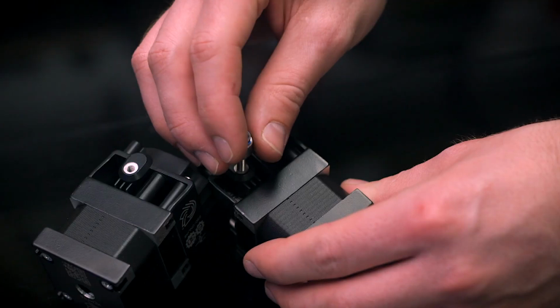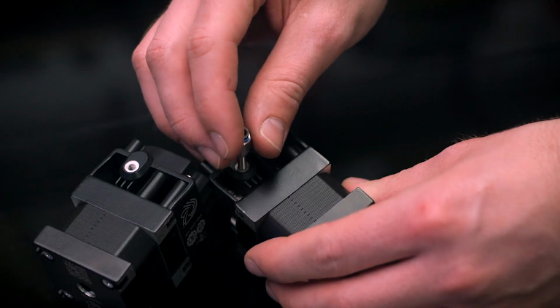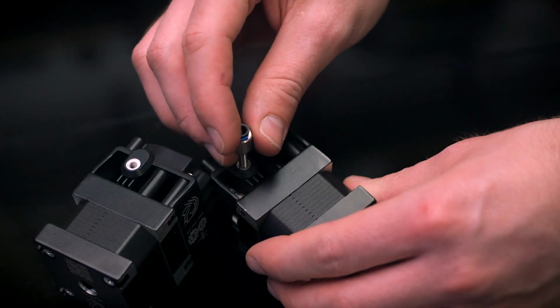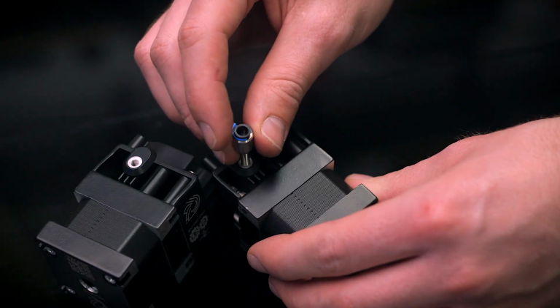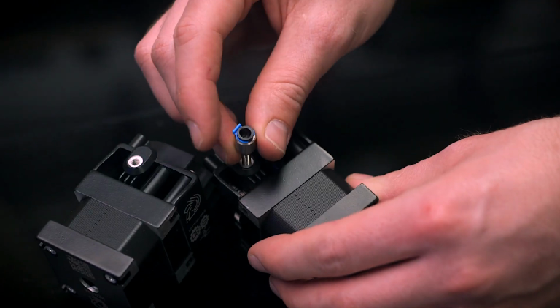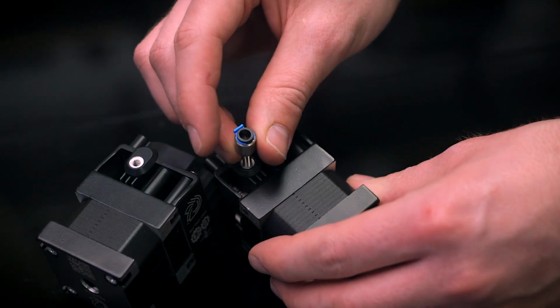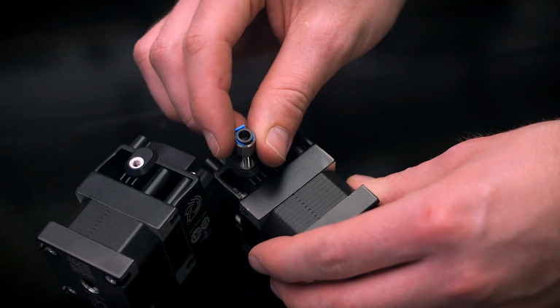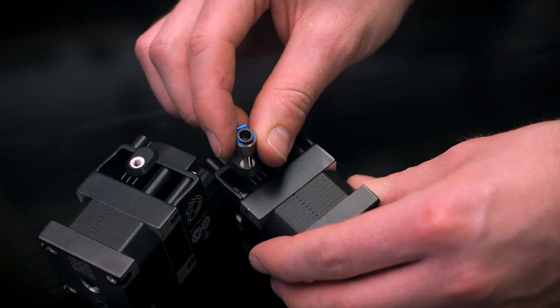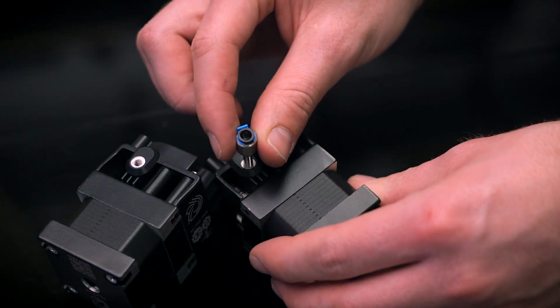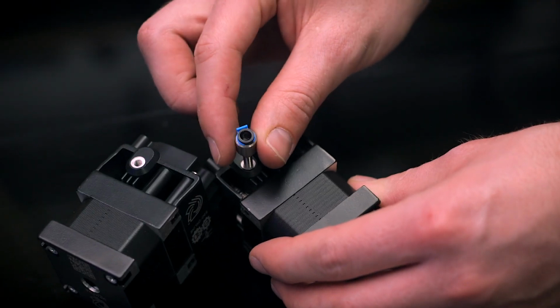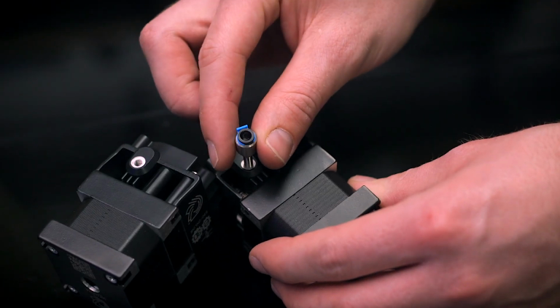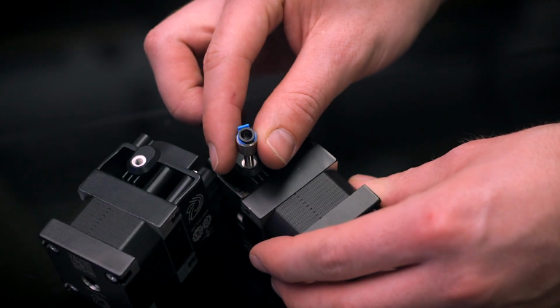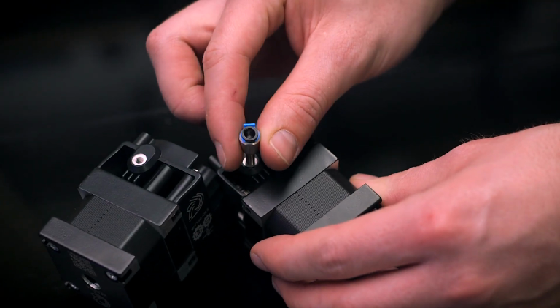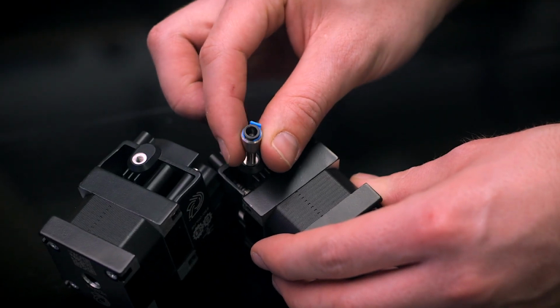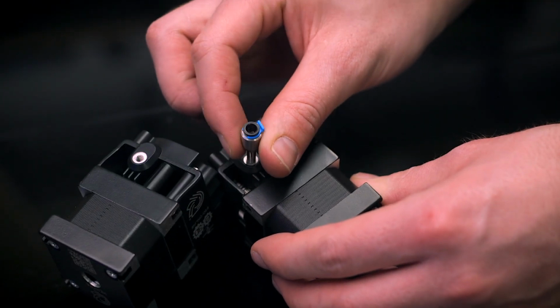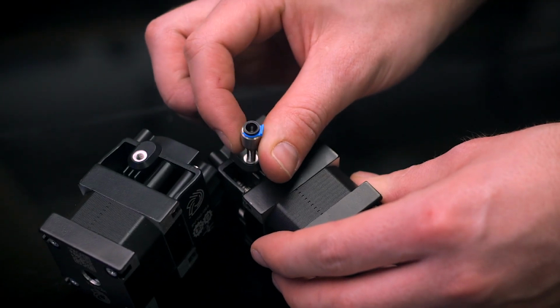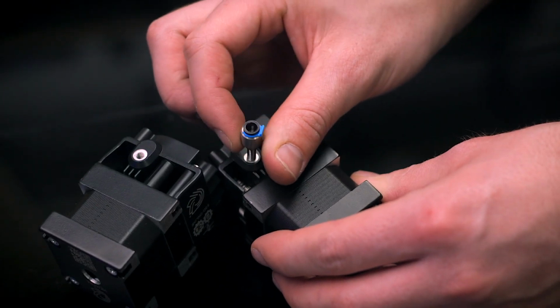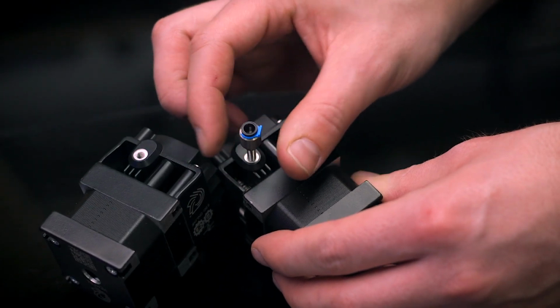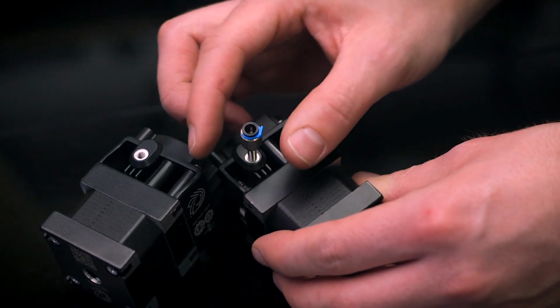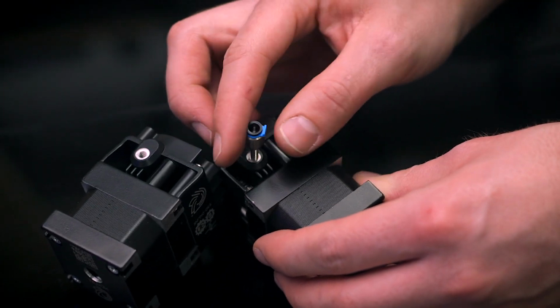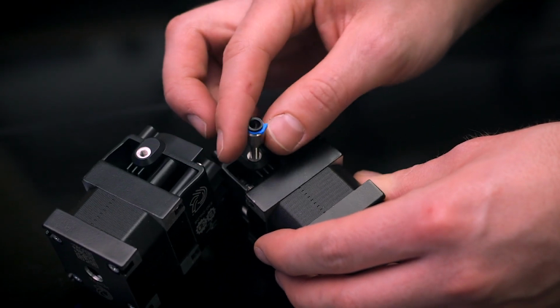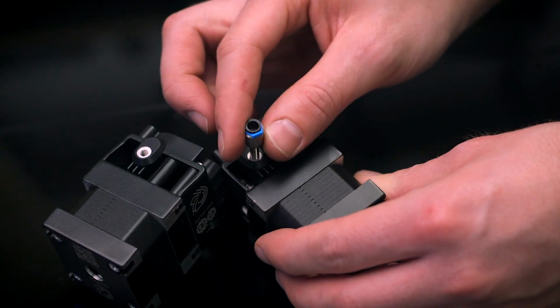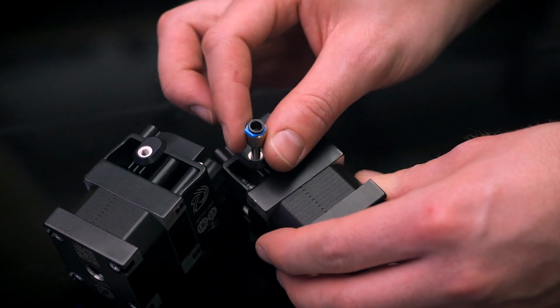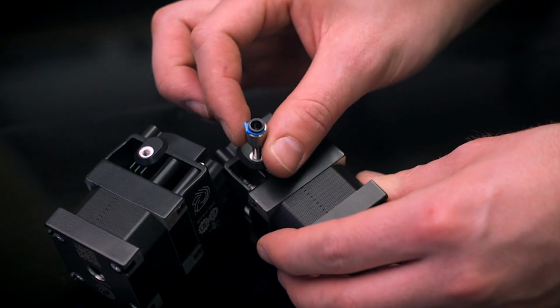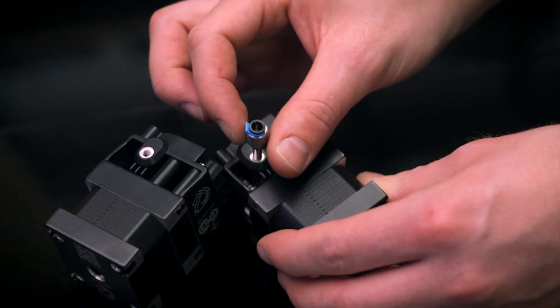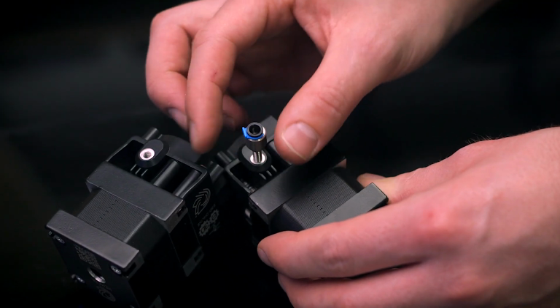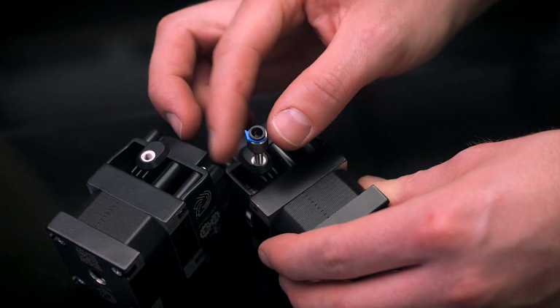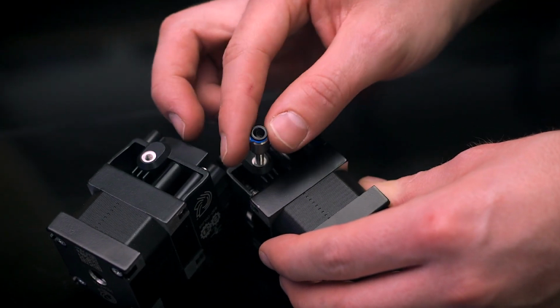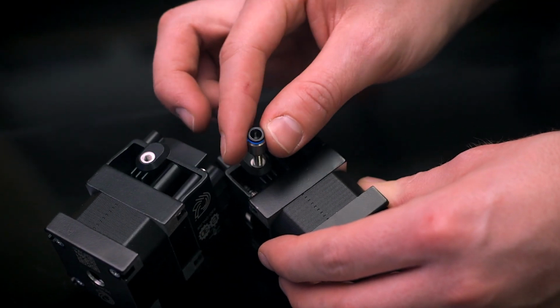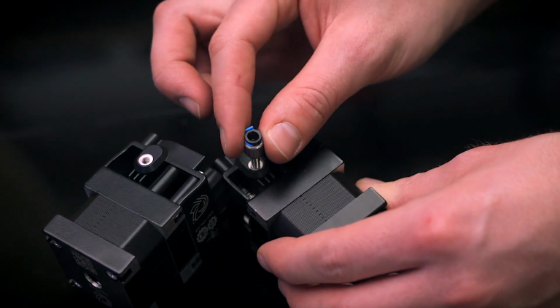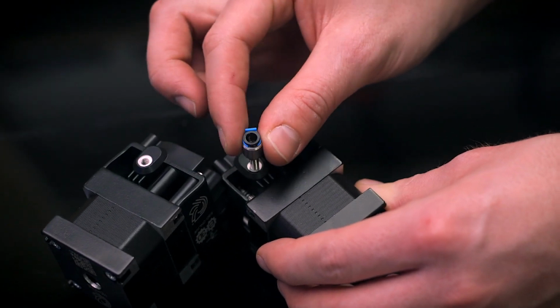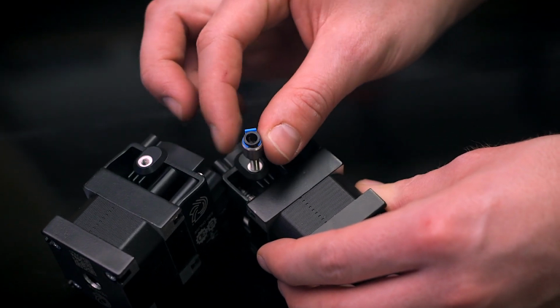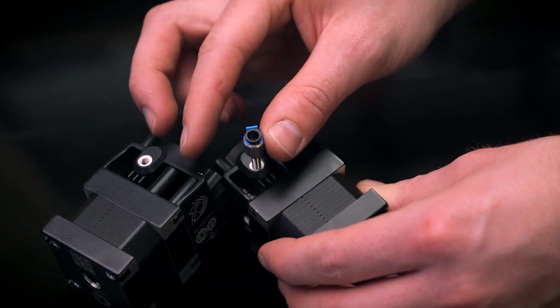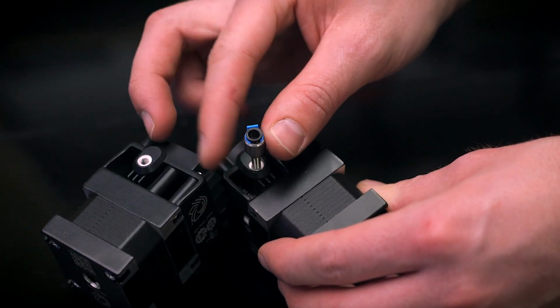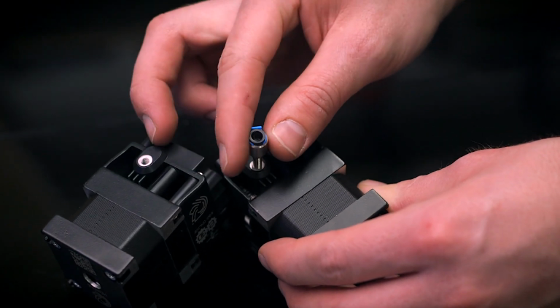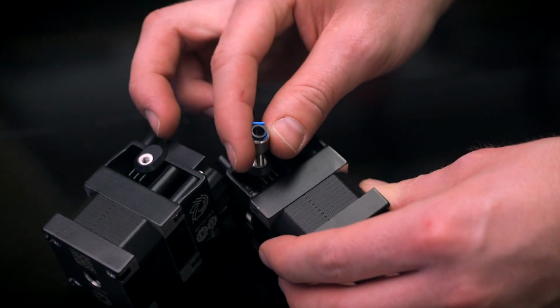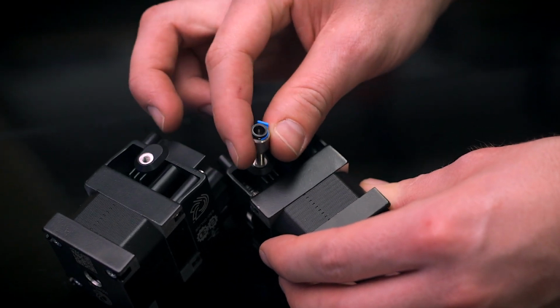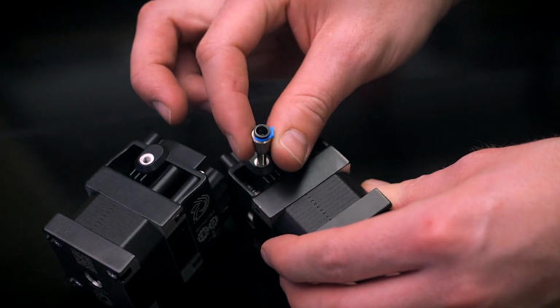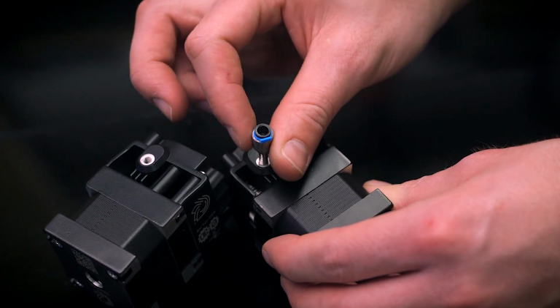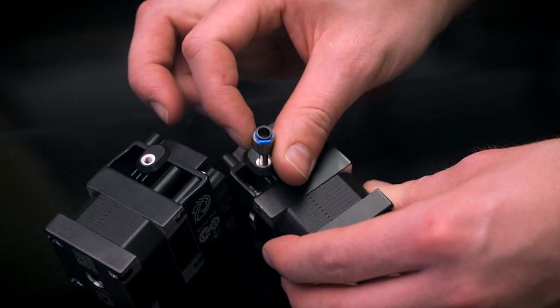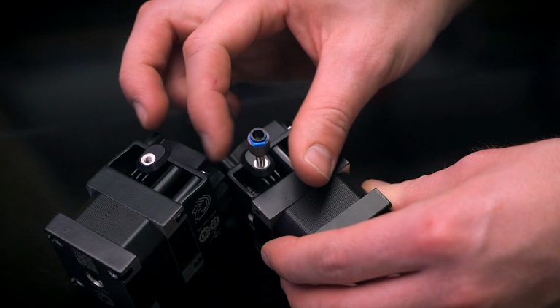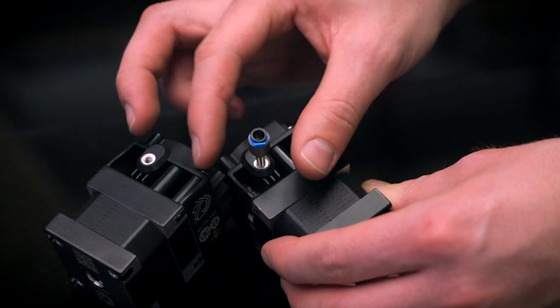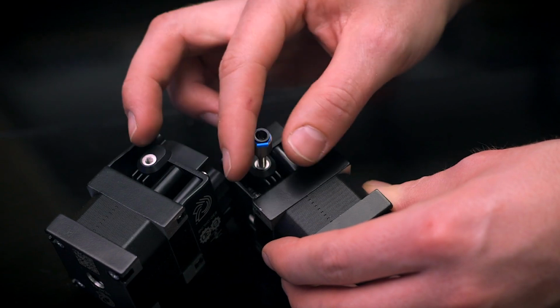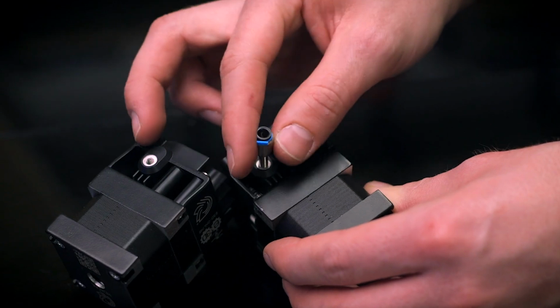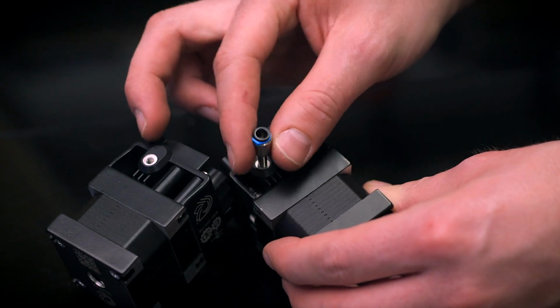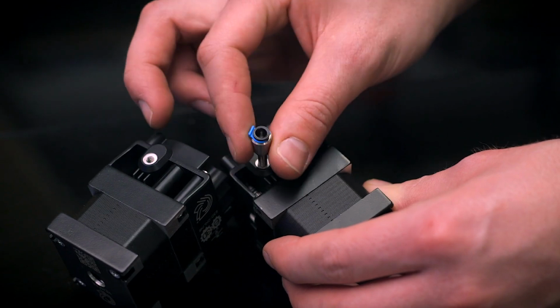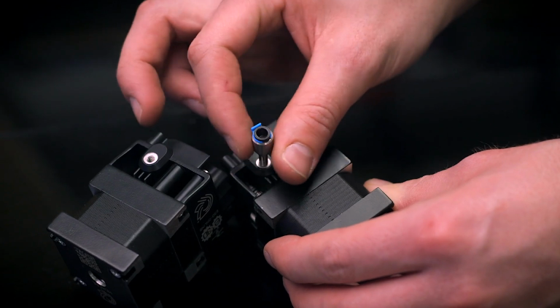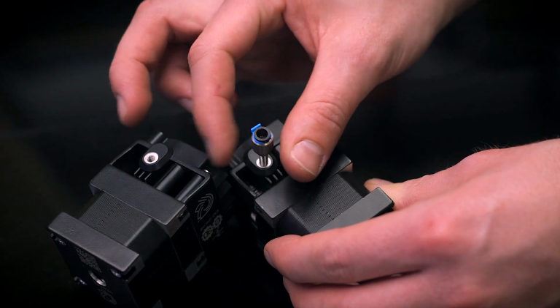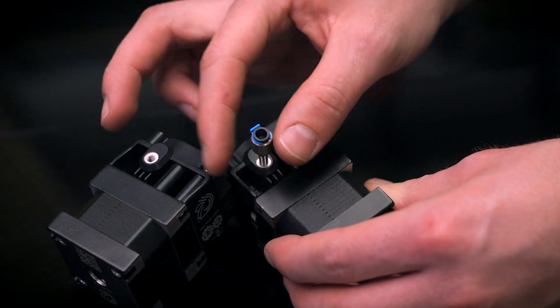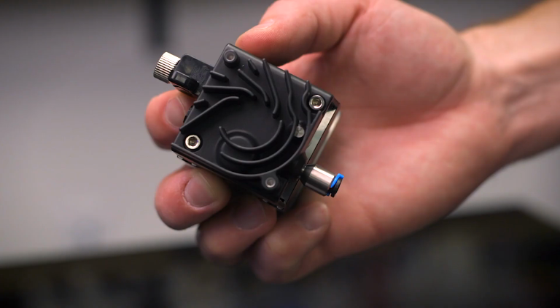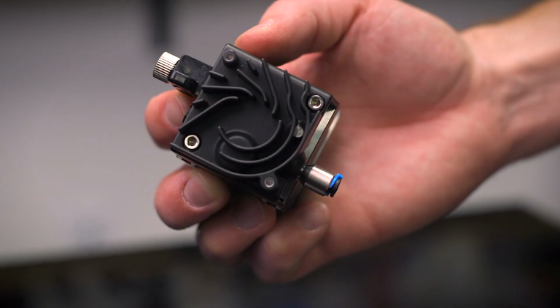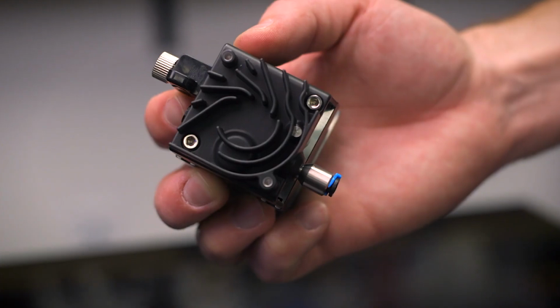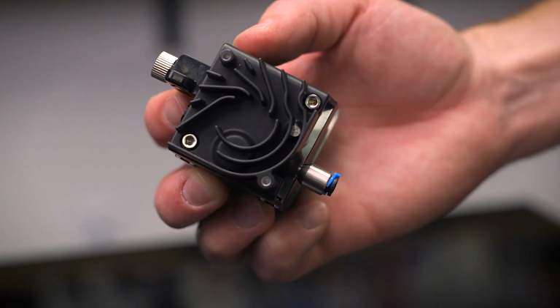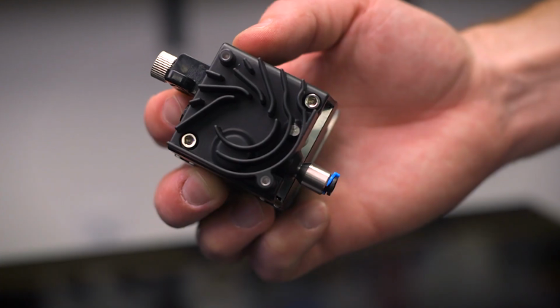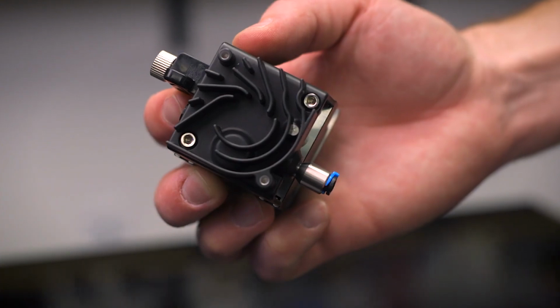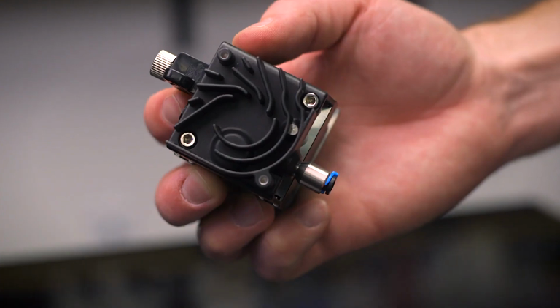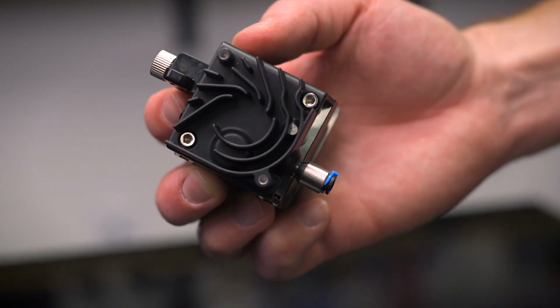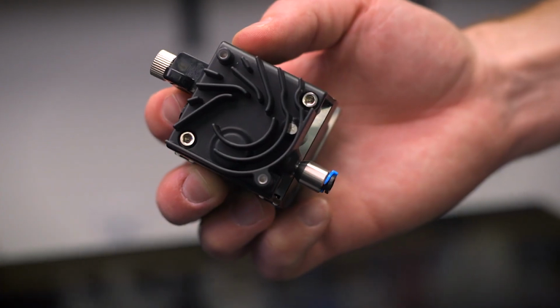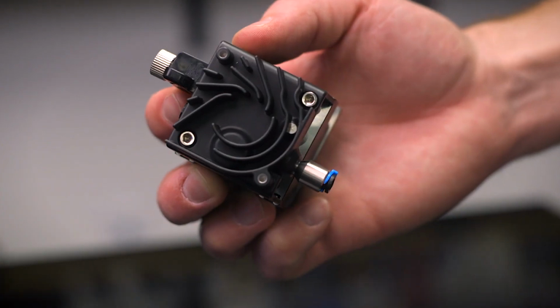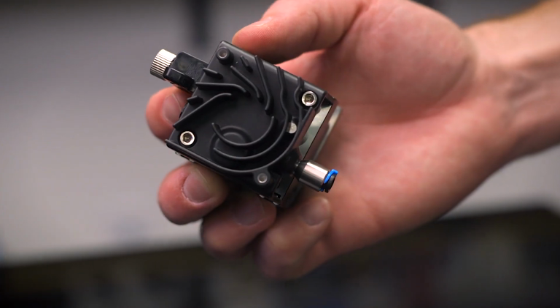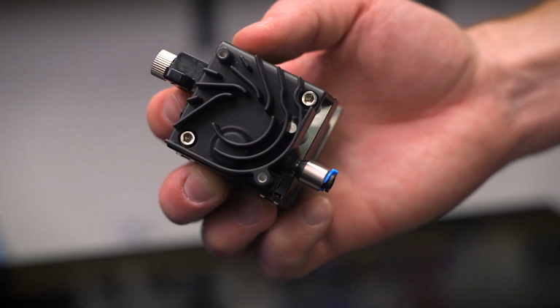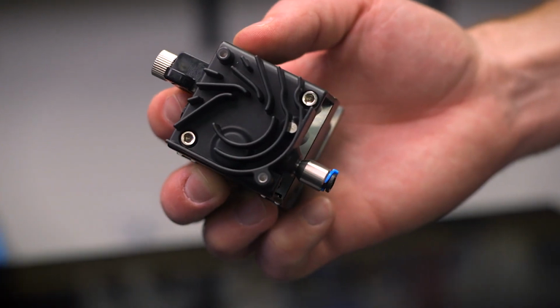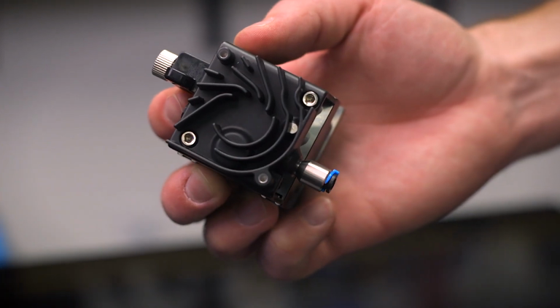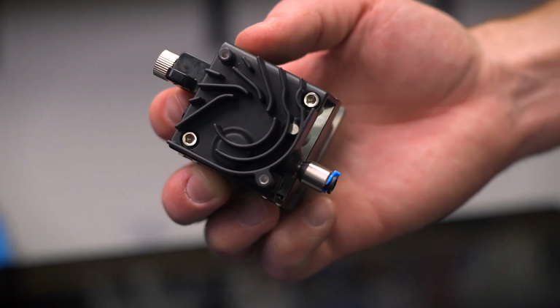And because E3D doesn't want to leave anyone behind, you can use the Bowdaptor to convert the normally direct drive Hemera into a Bowden compatible setup.